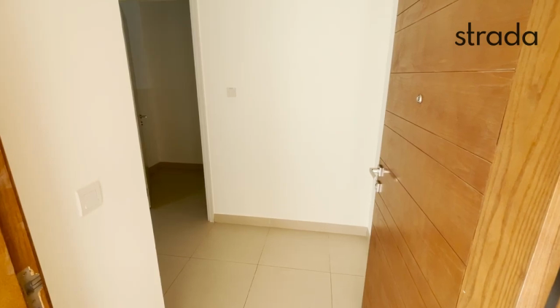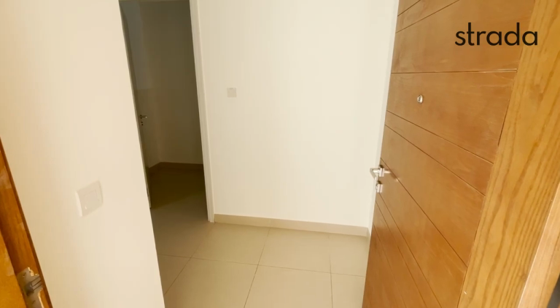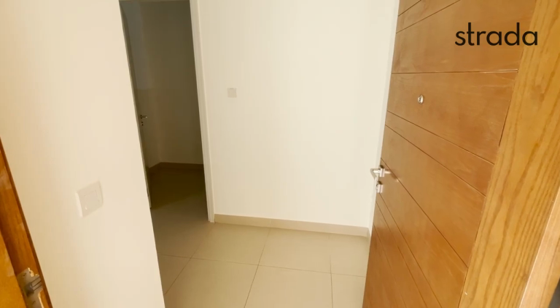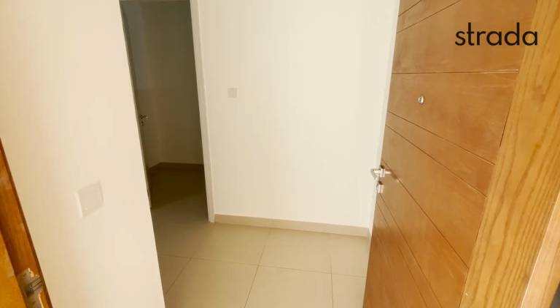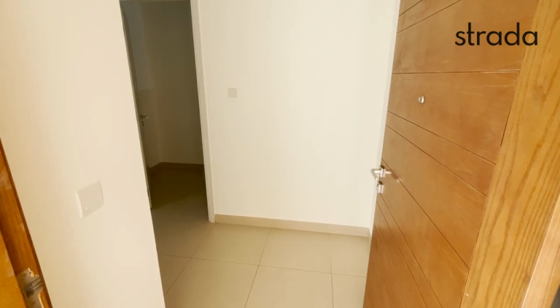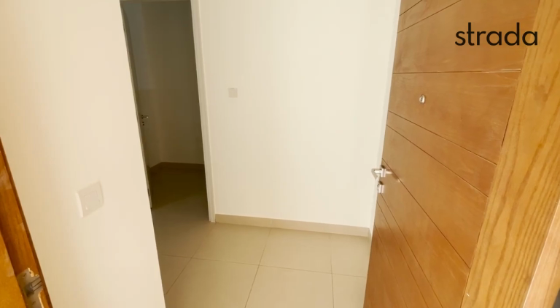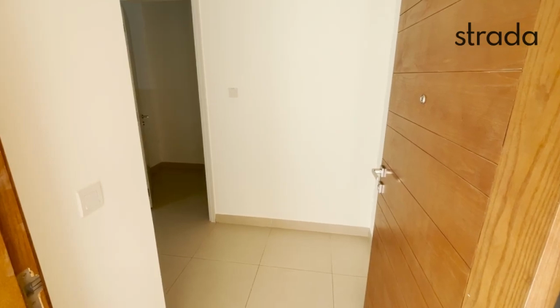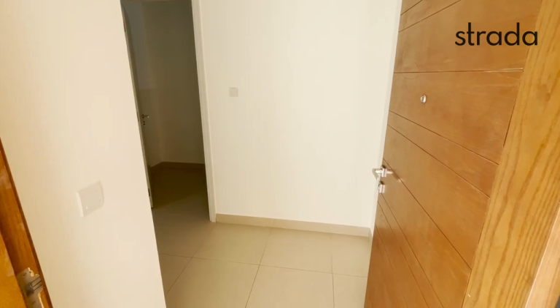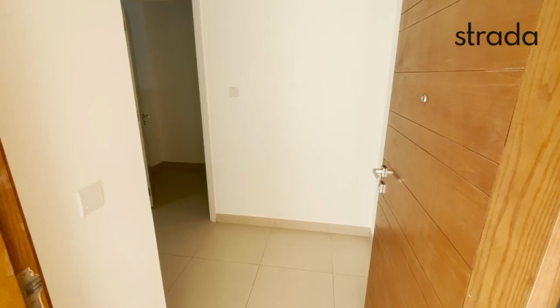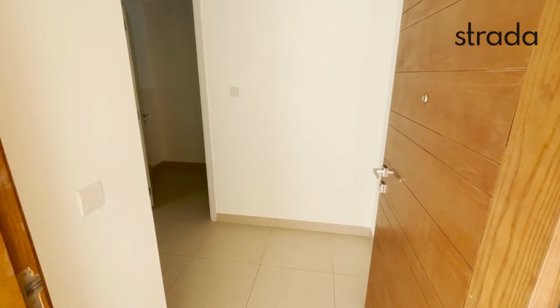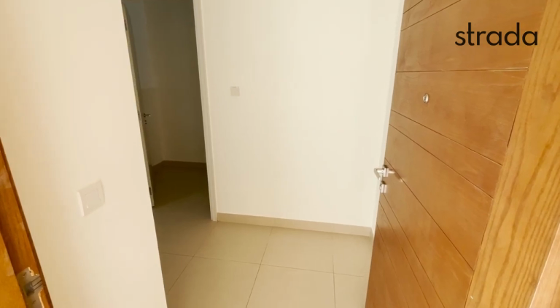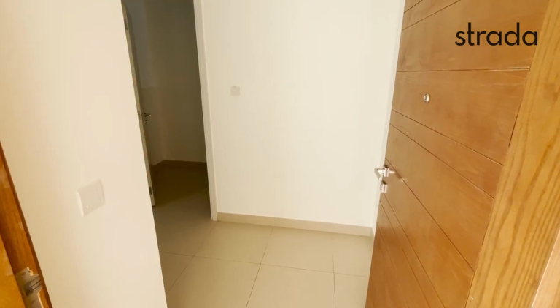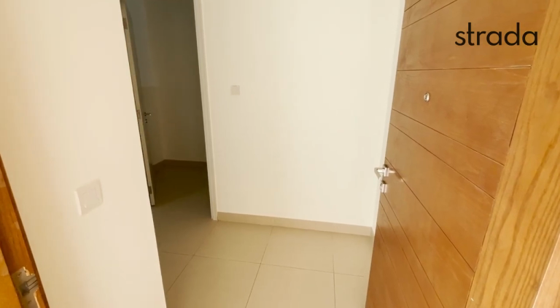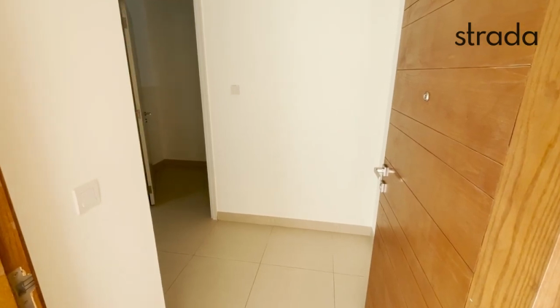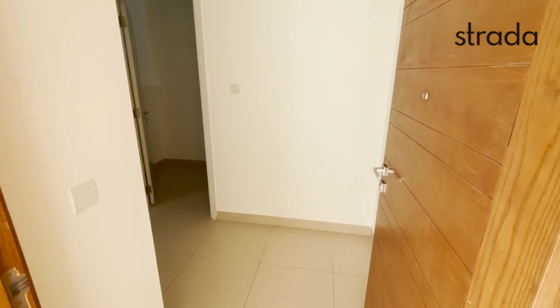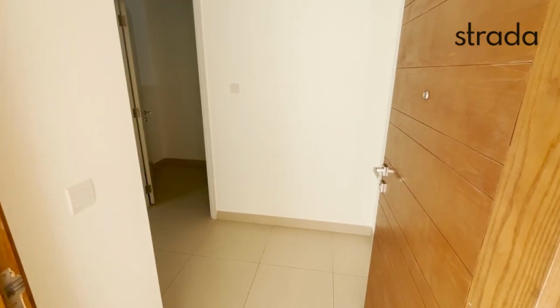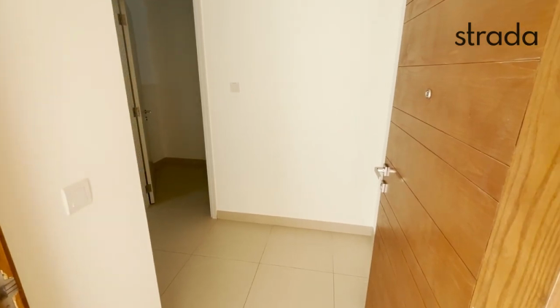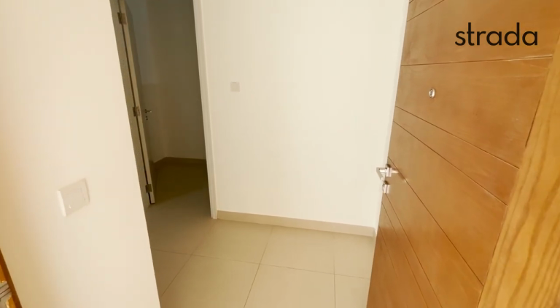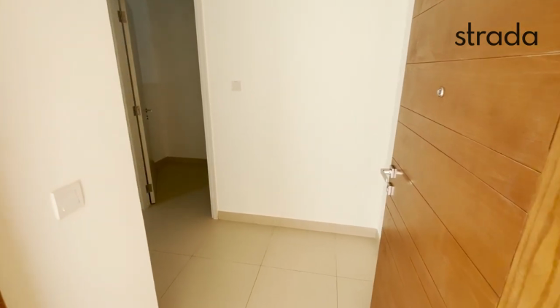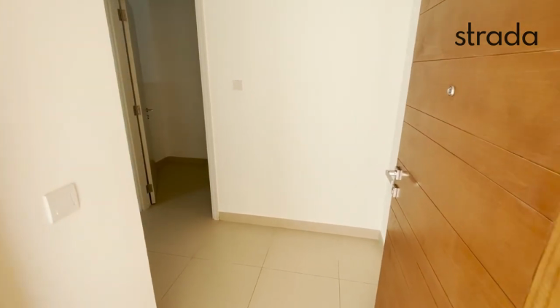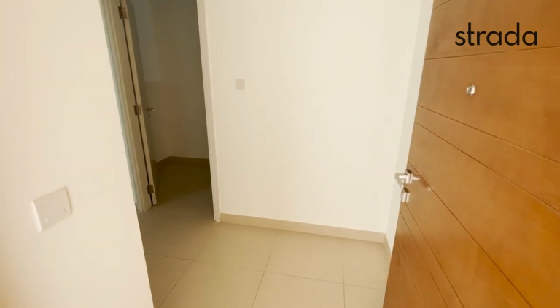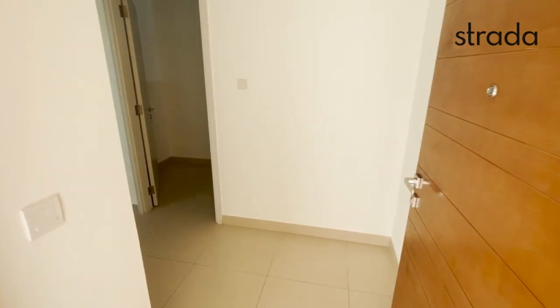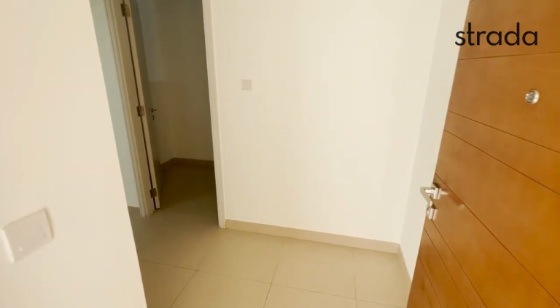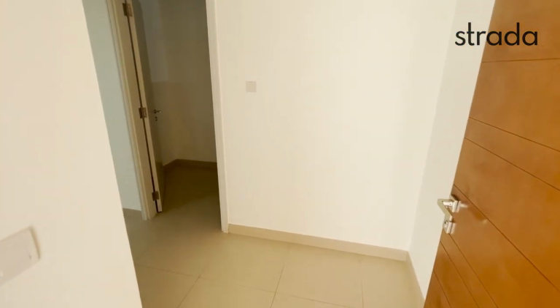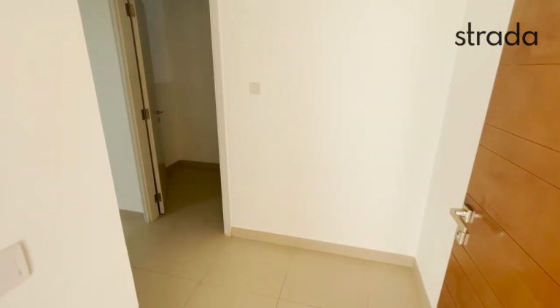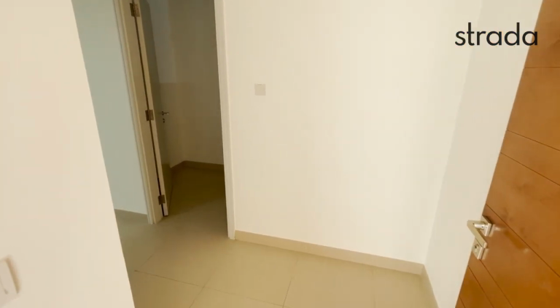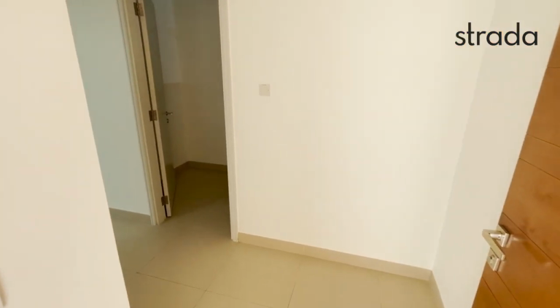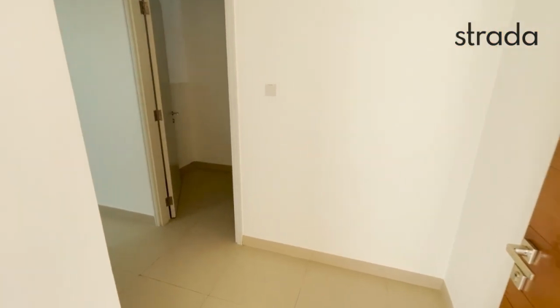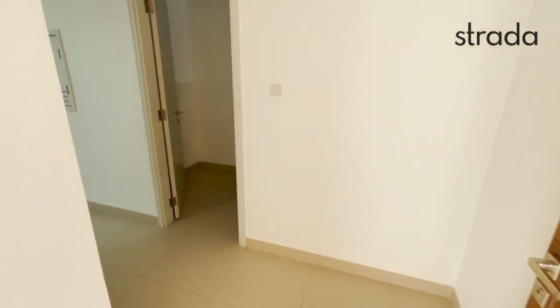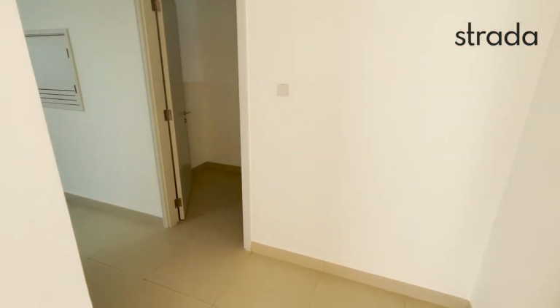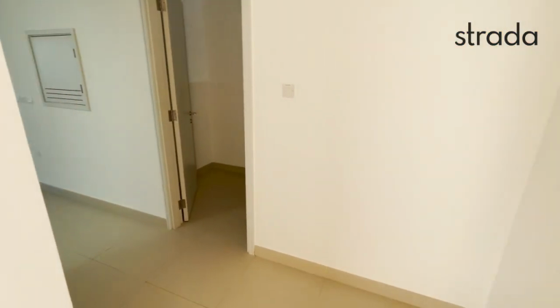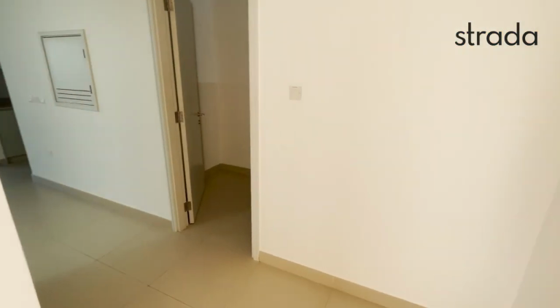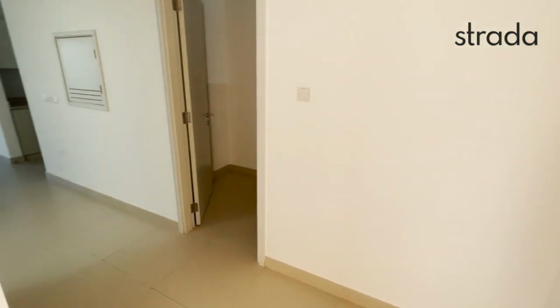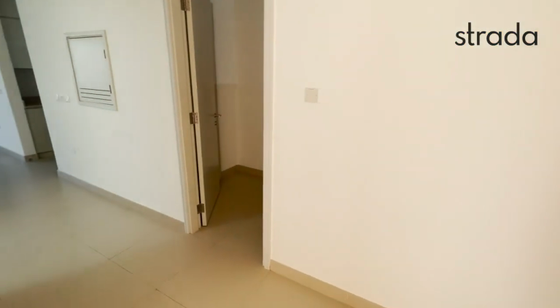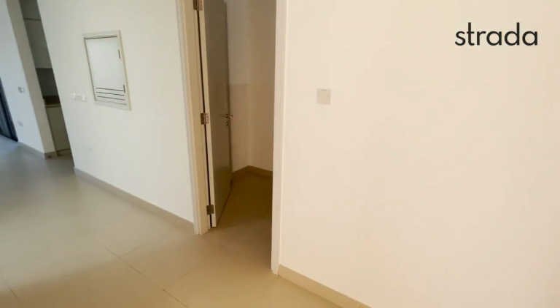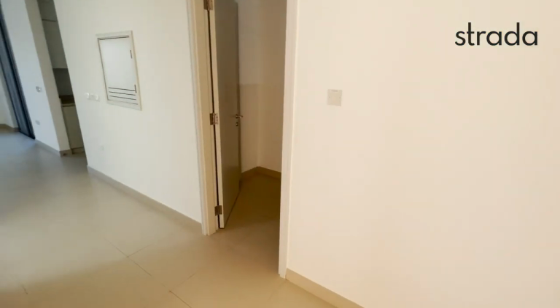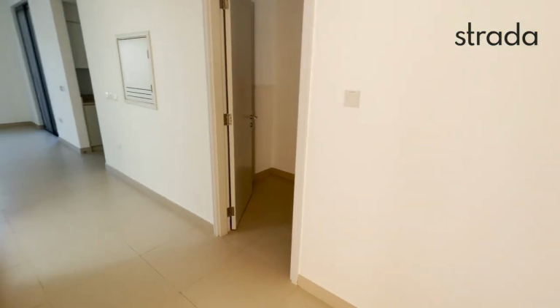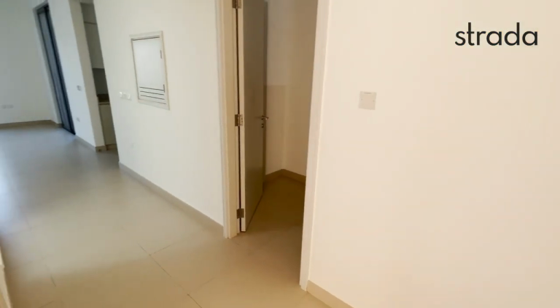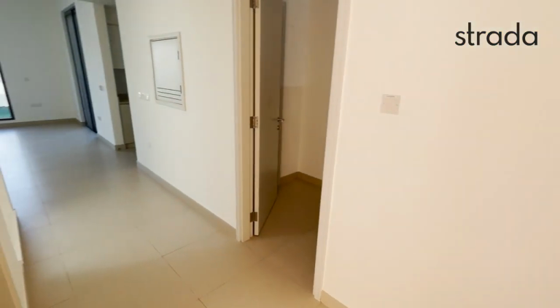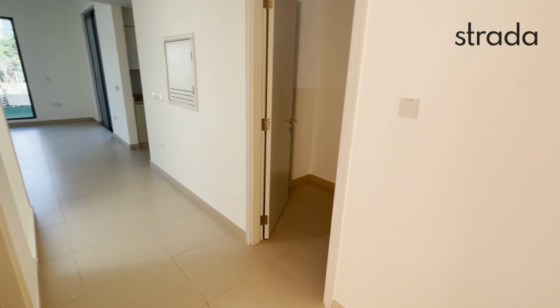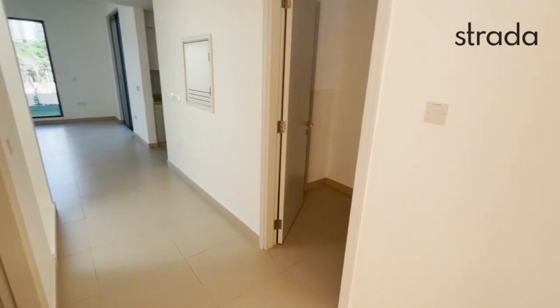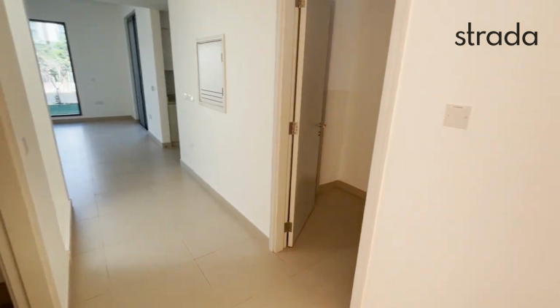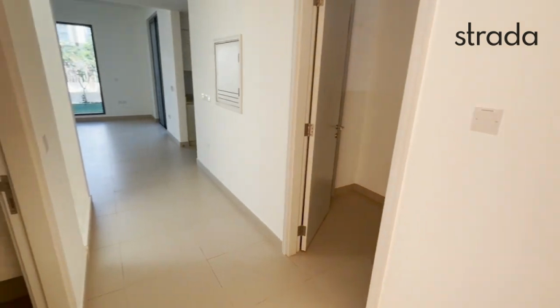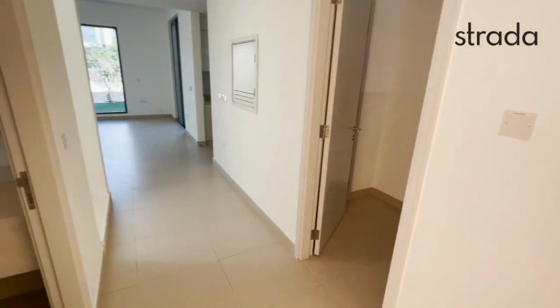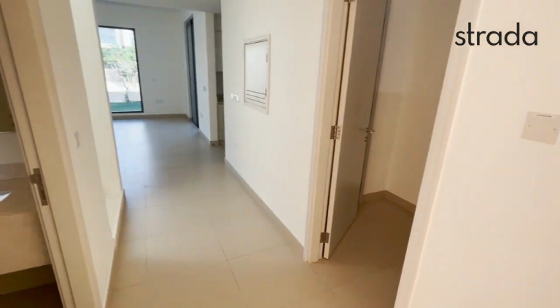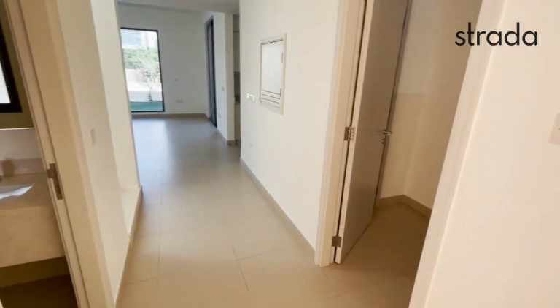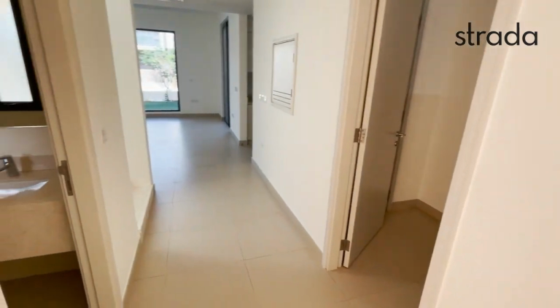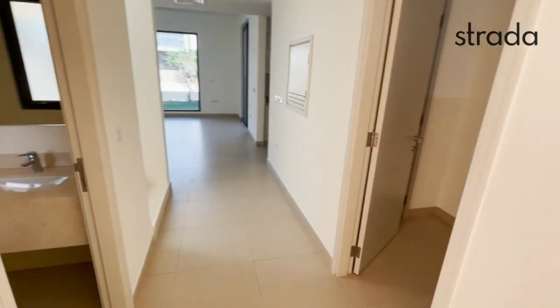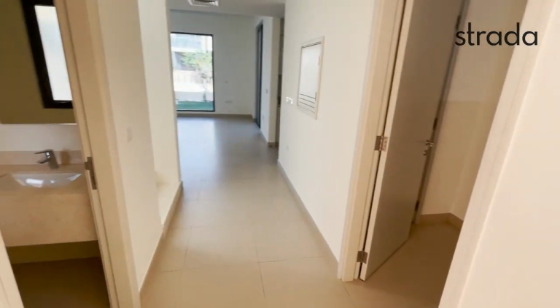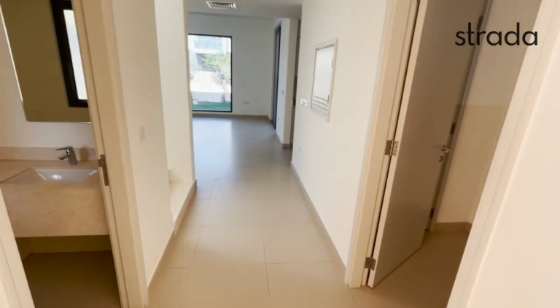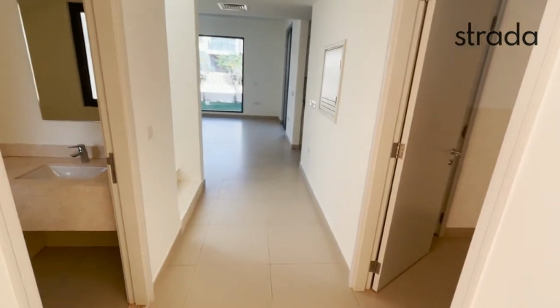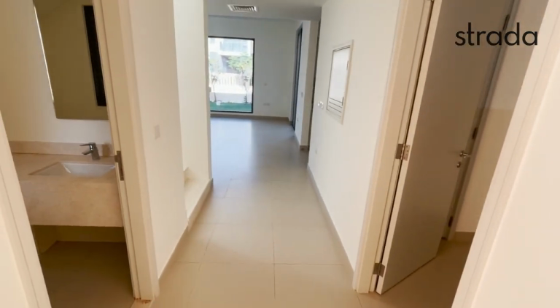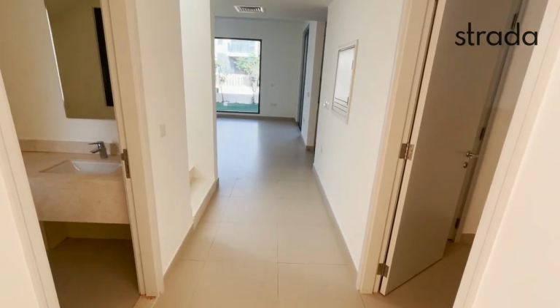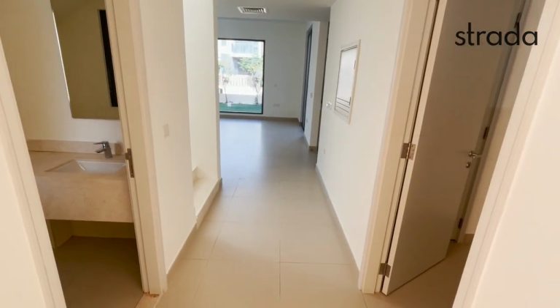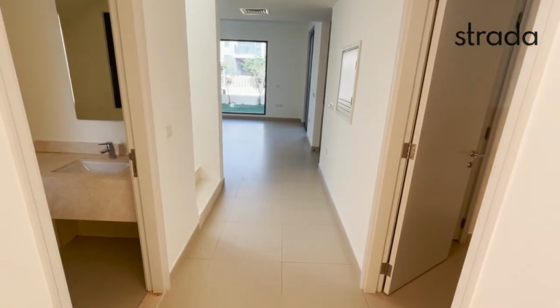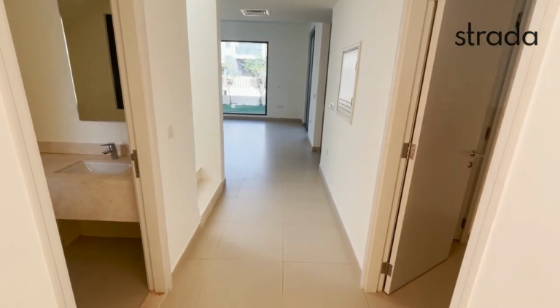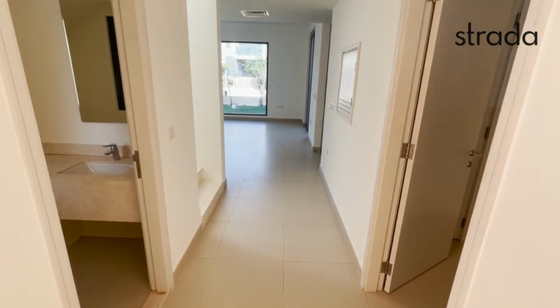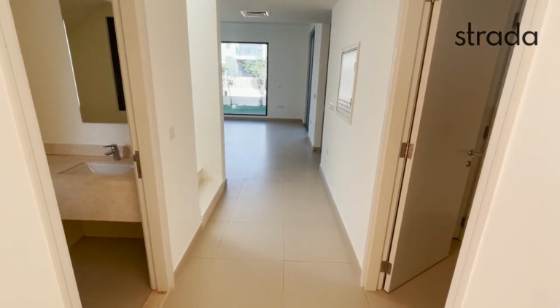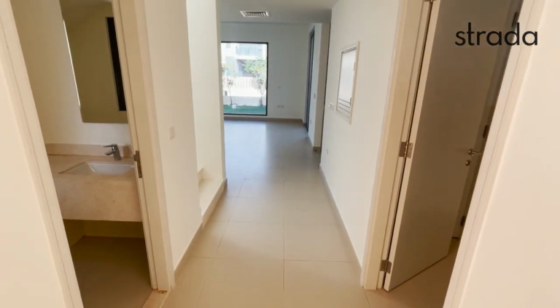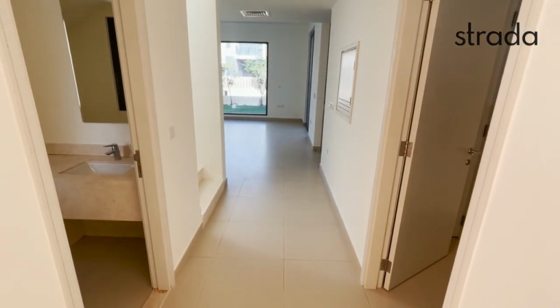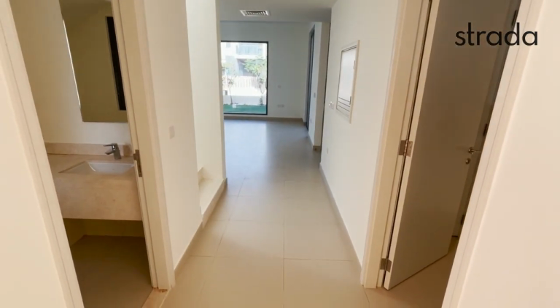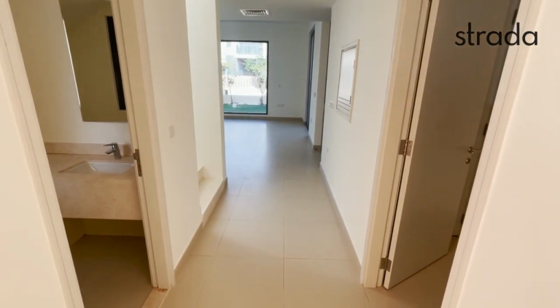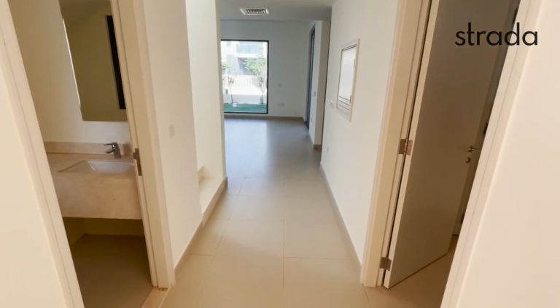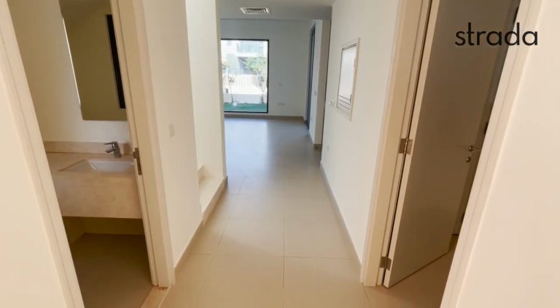Hello, this is Max from Strada. Here we have a three-bedroom plus maid's room, Type 2M in Maple.